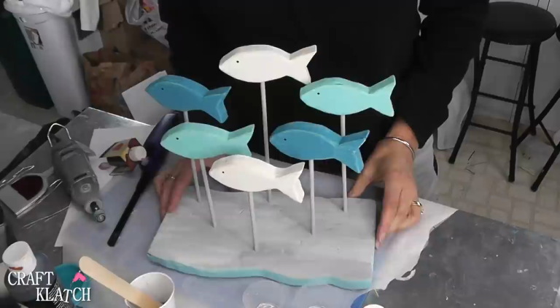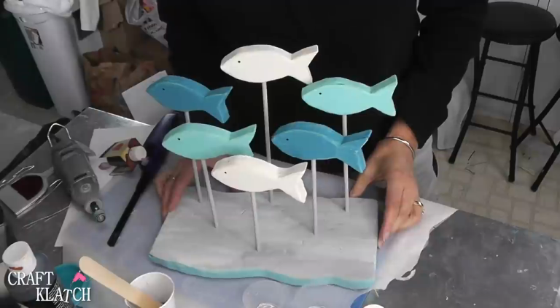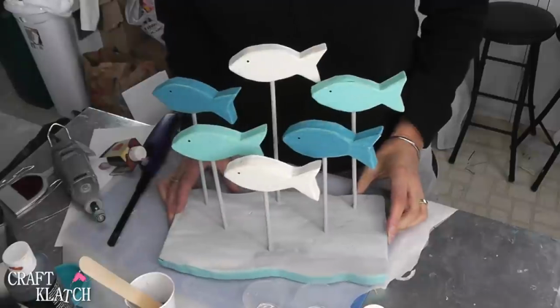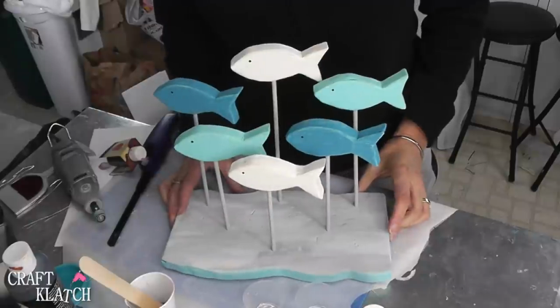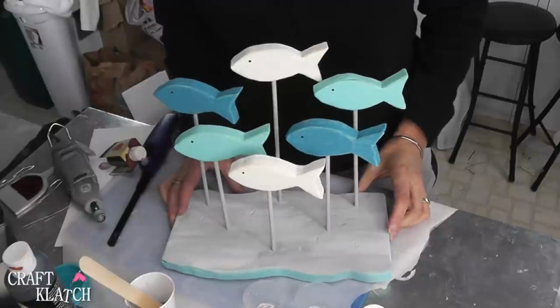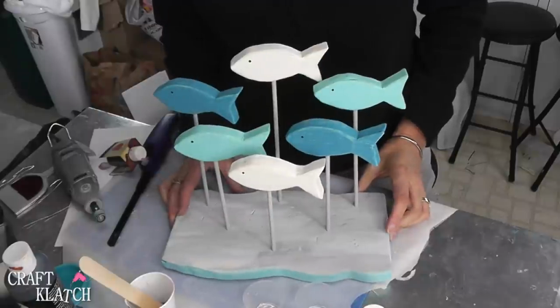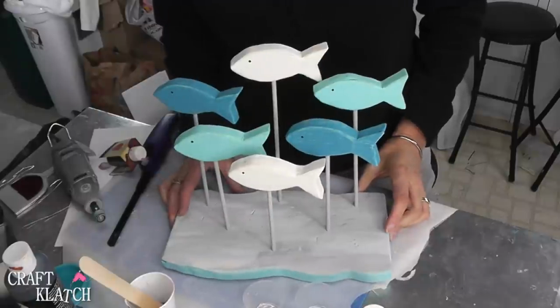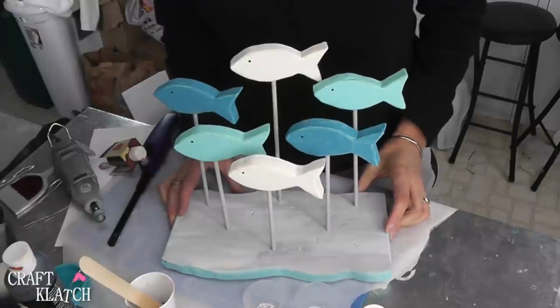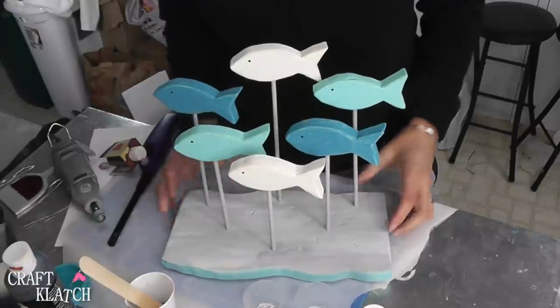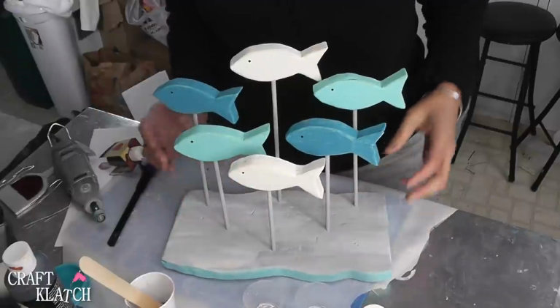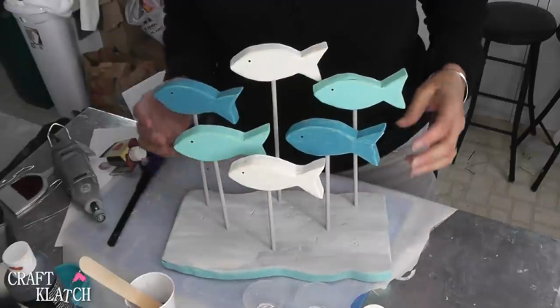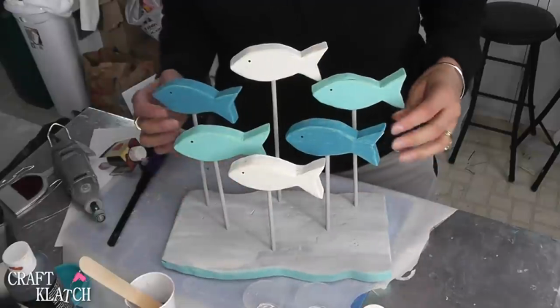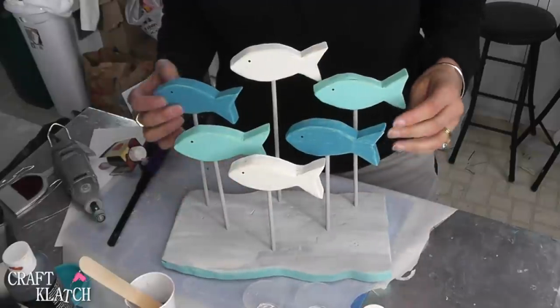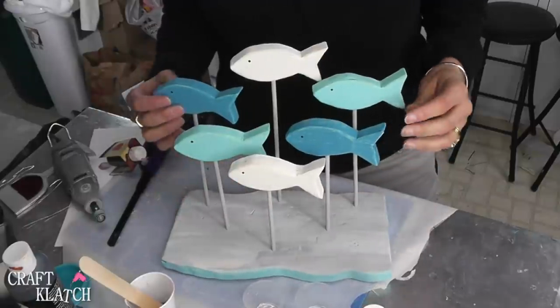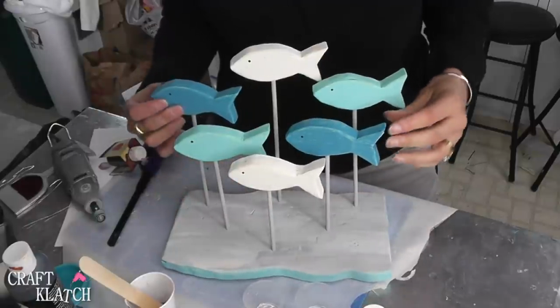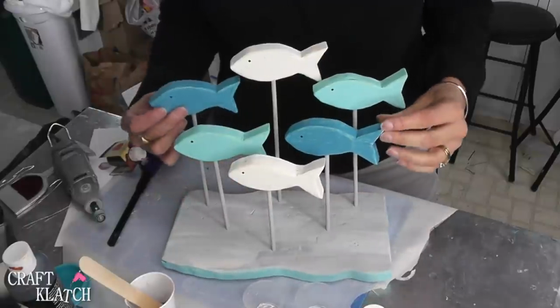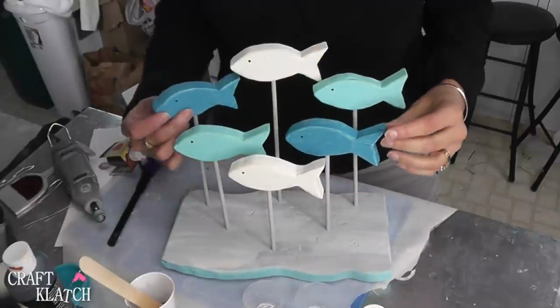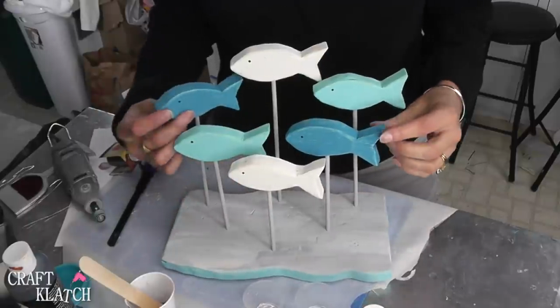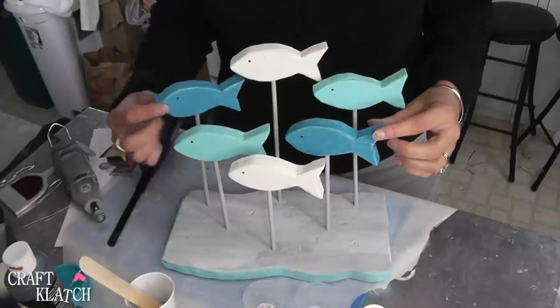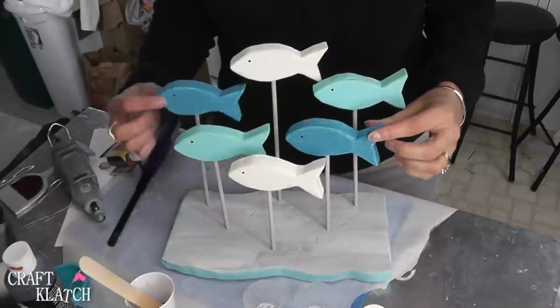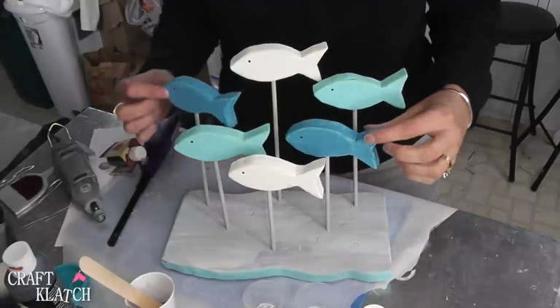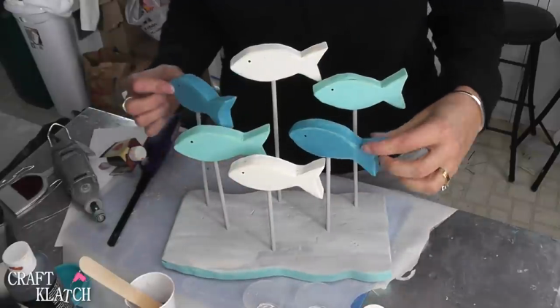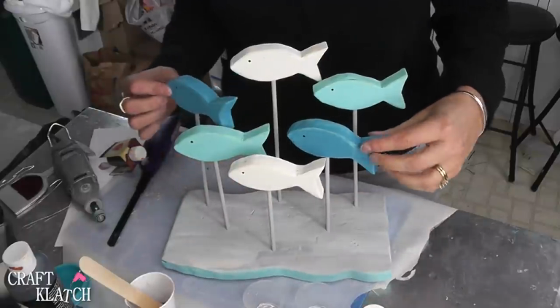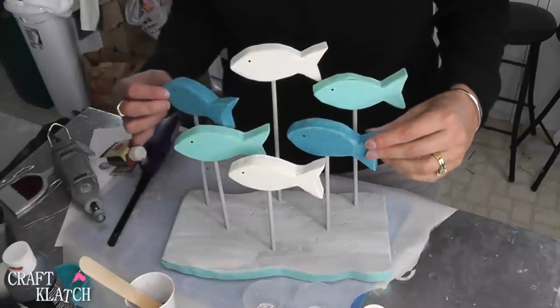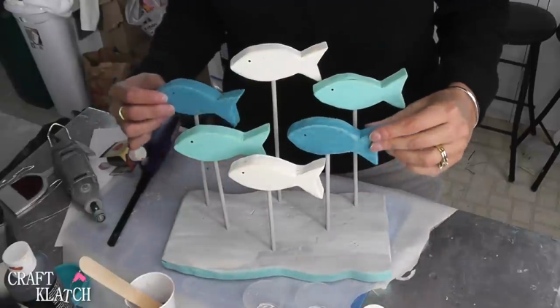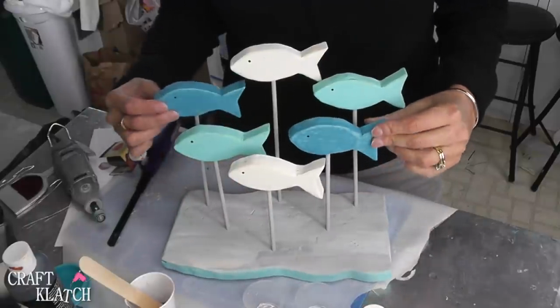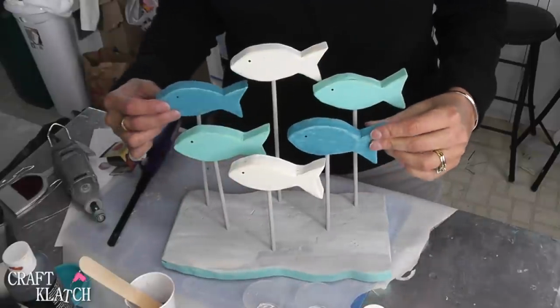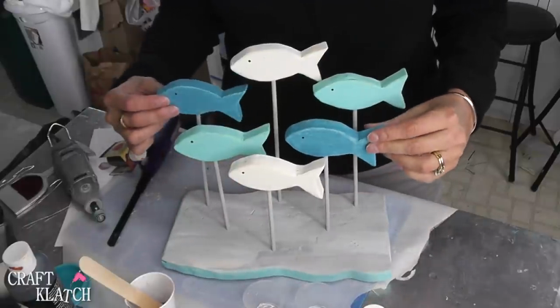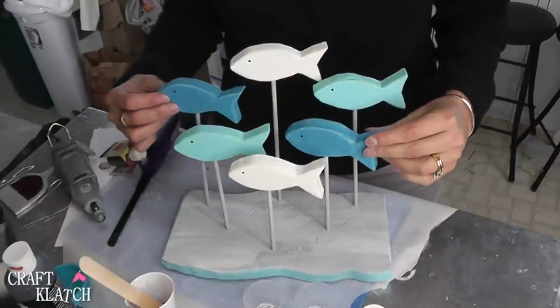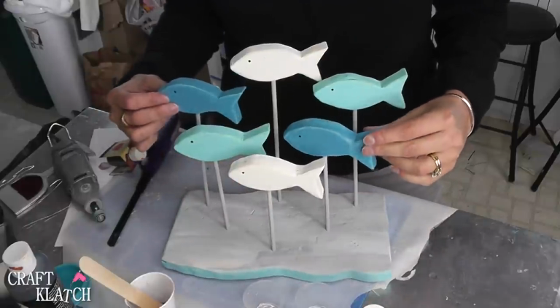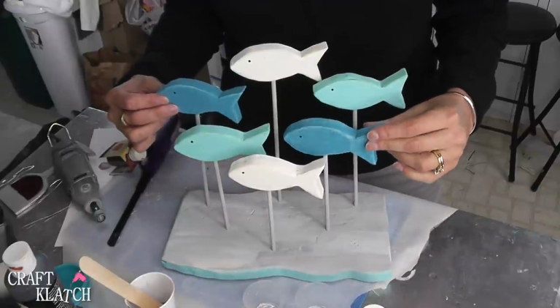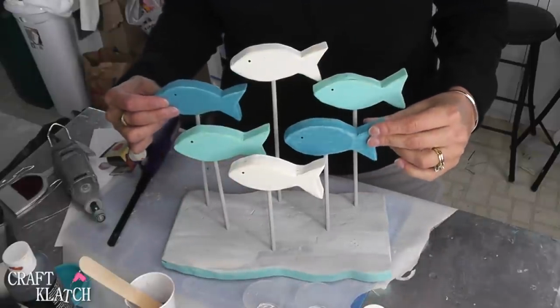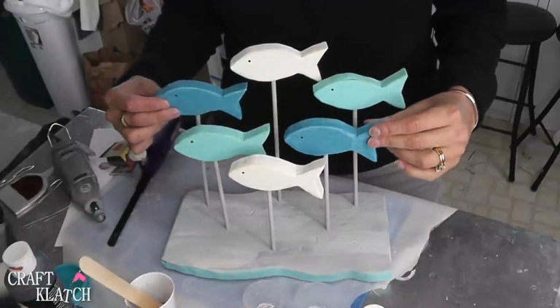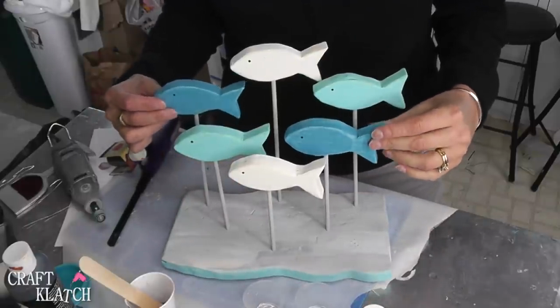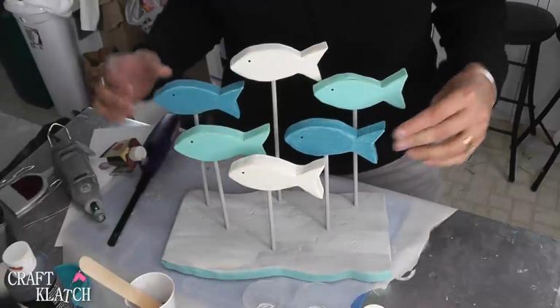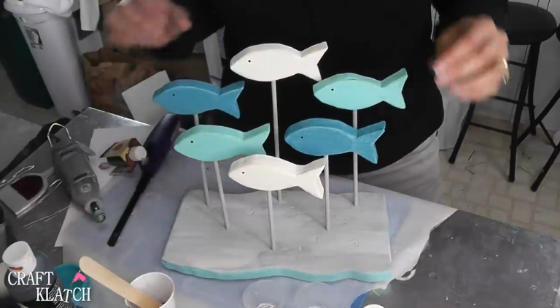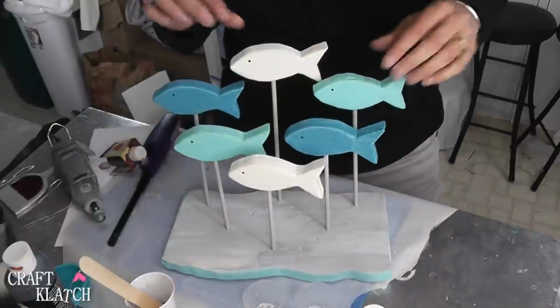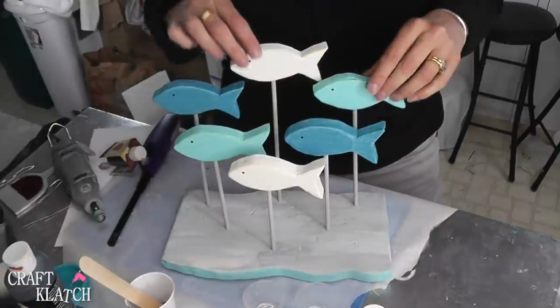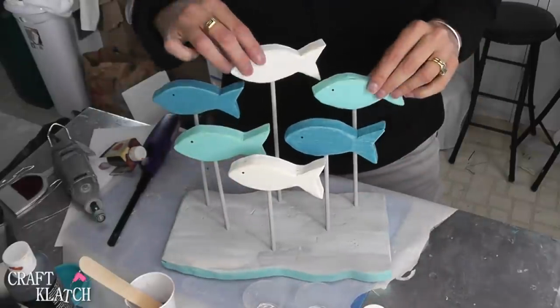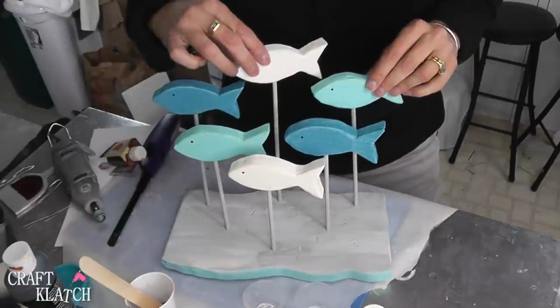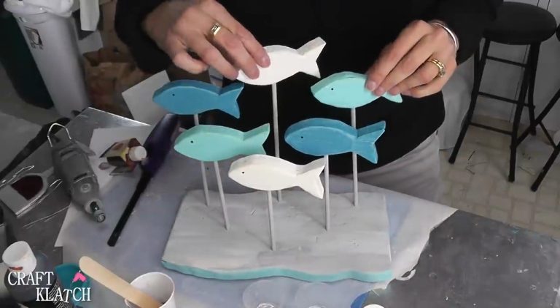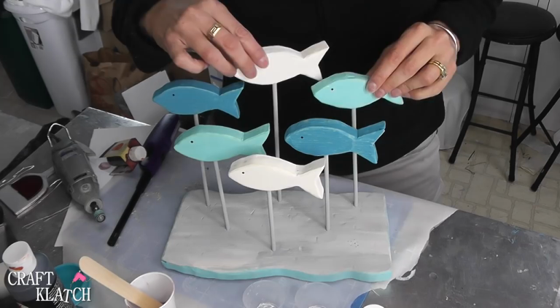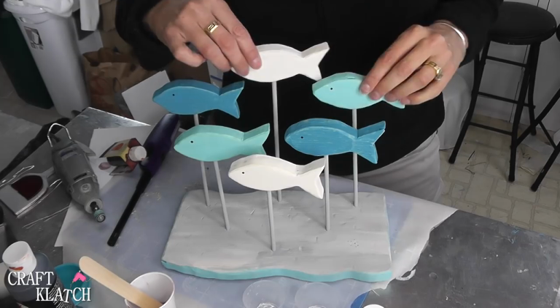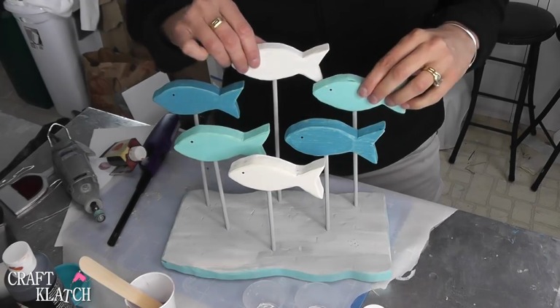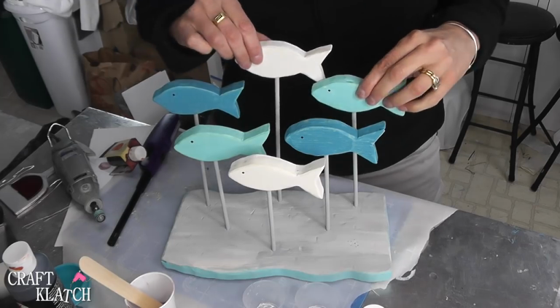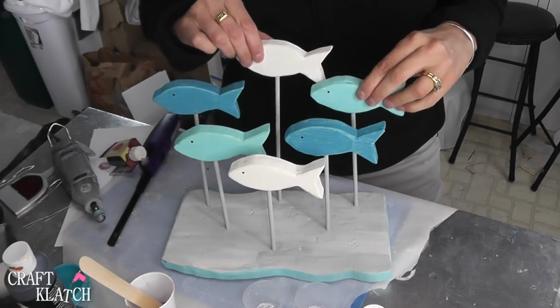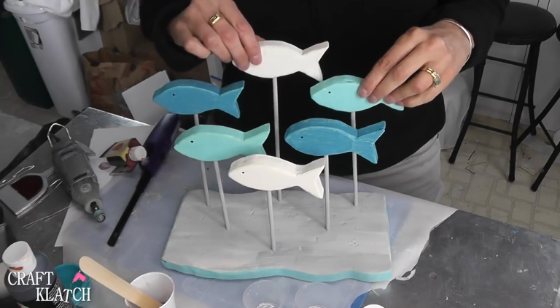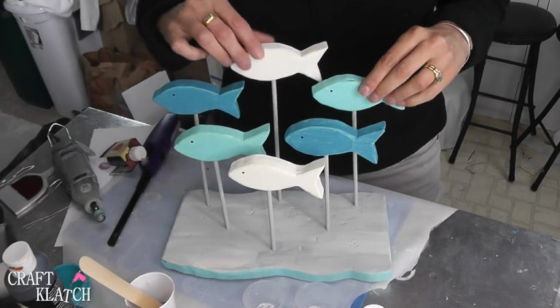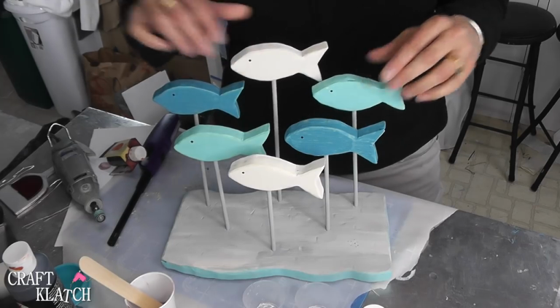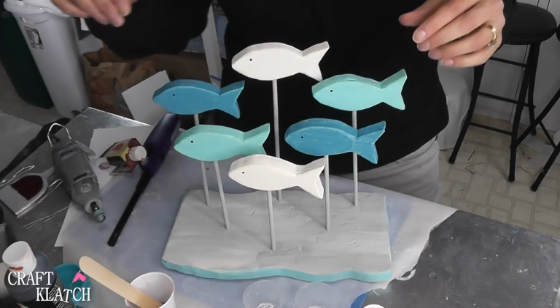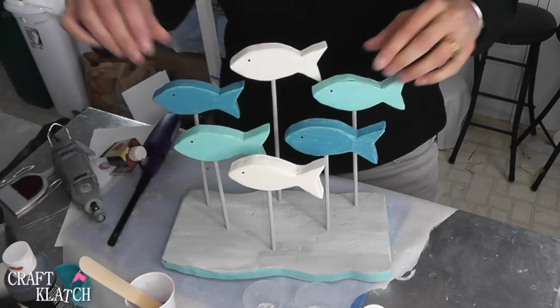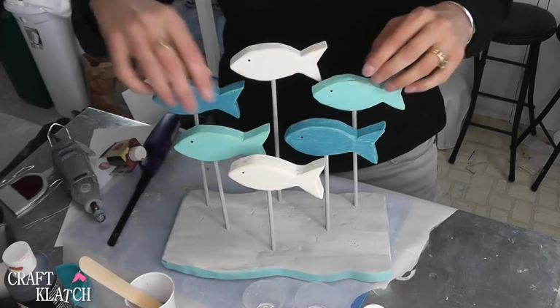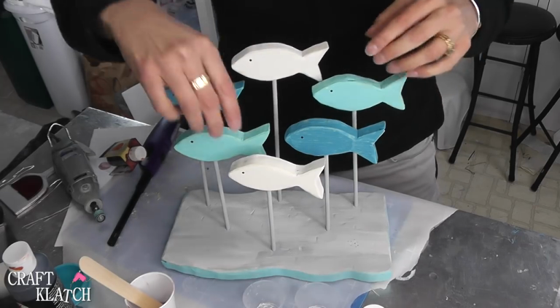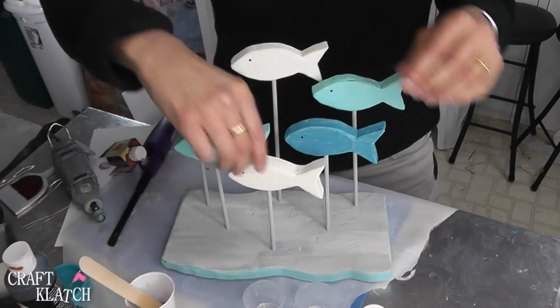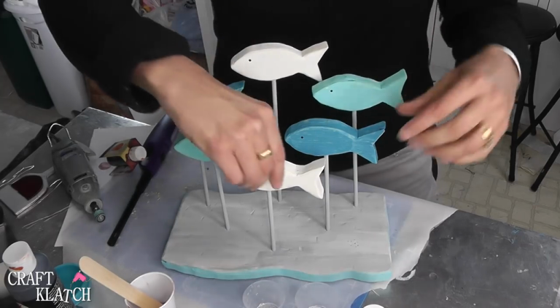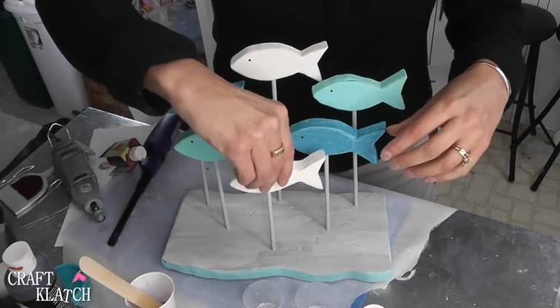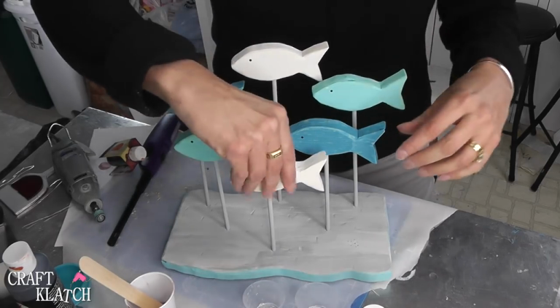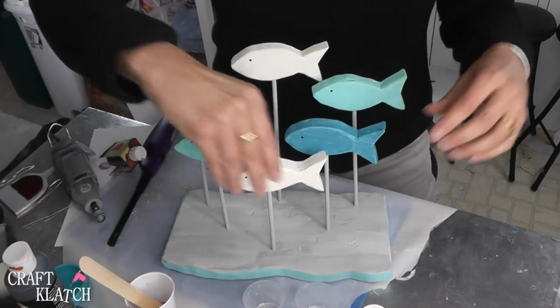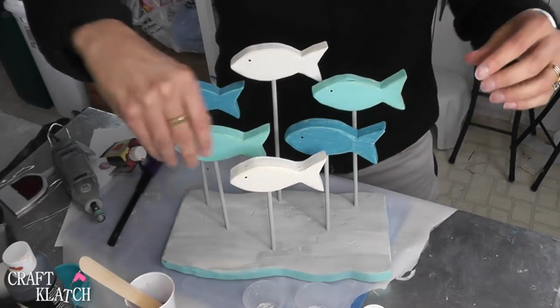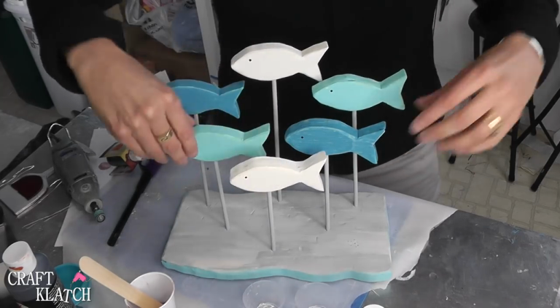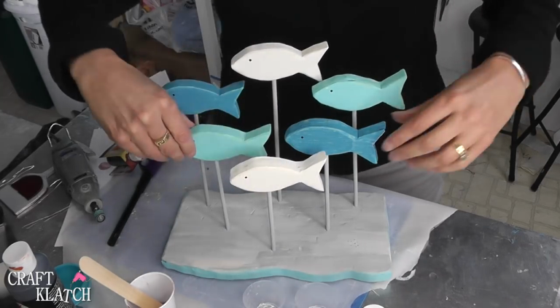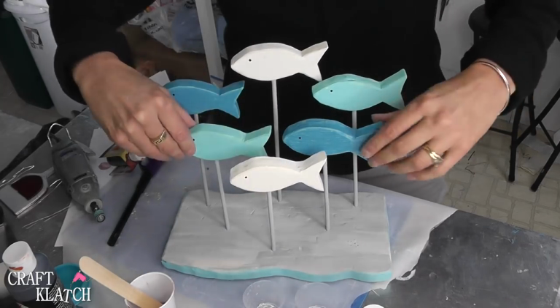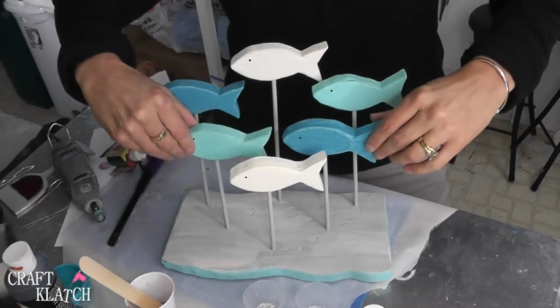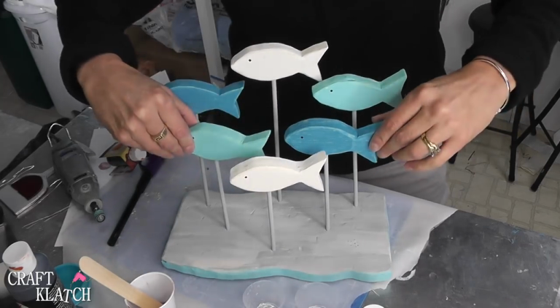Here's our little fish sculpture — I hope you like it! You can kind of redirect them in any direction that you want so they have a more natural swimming look.